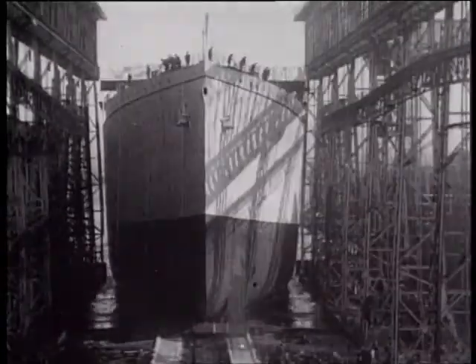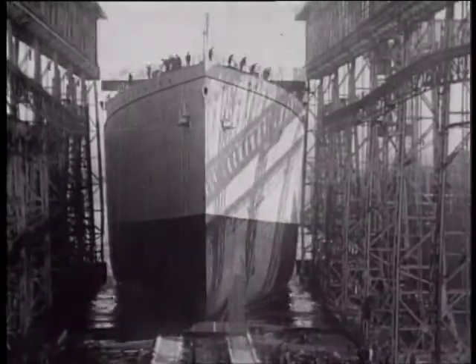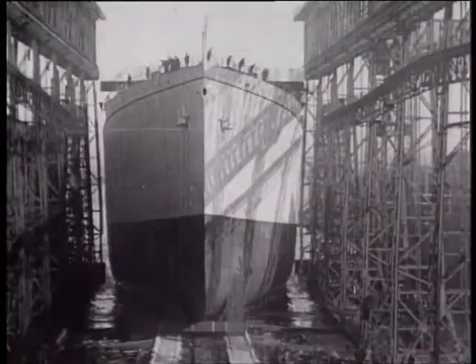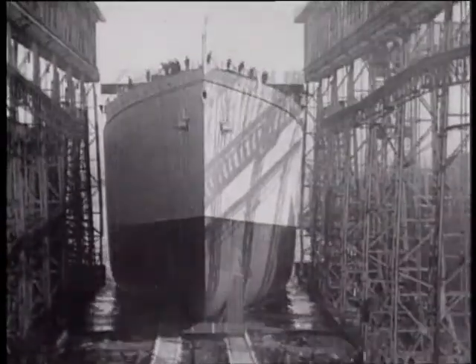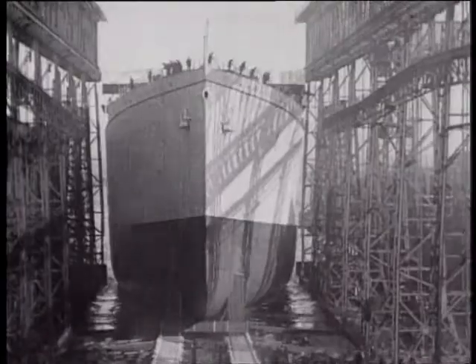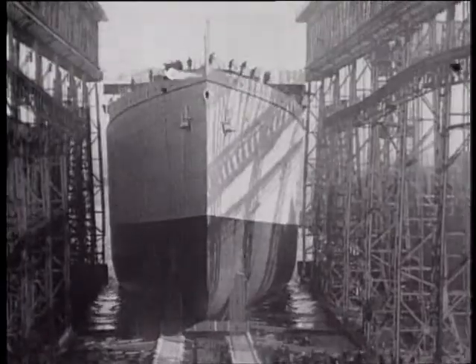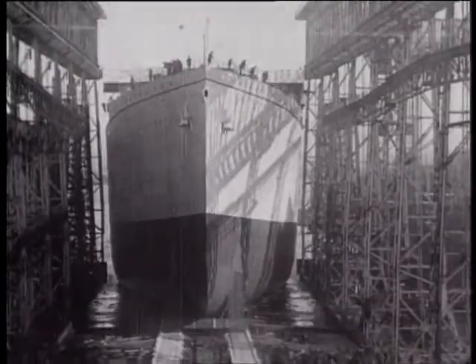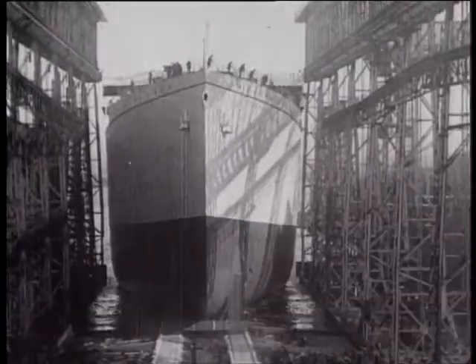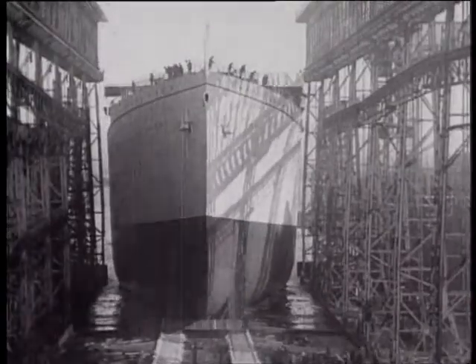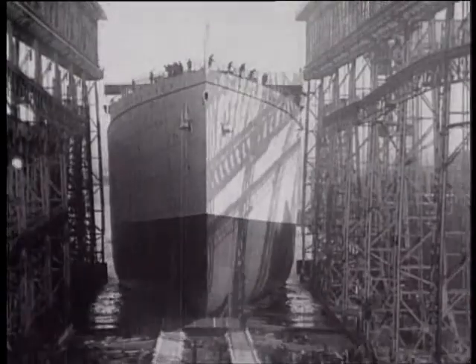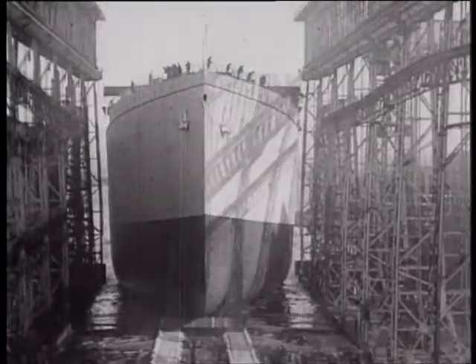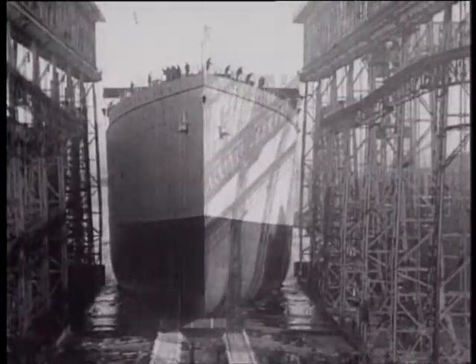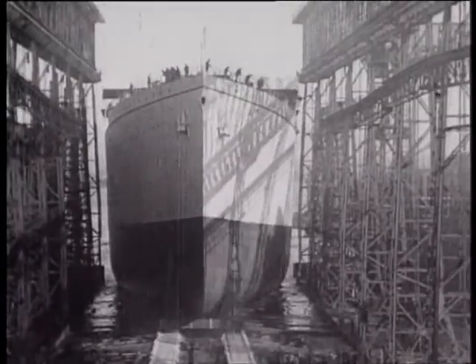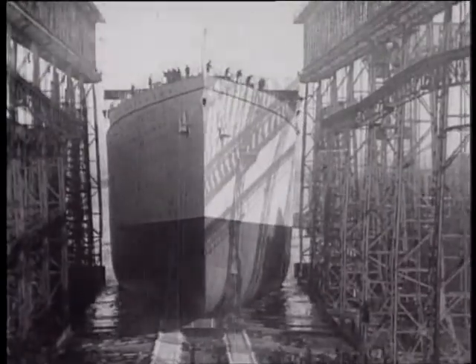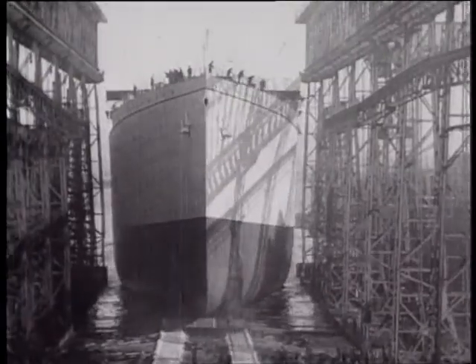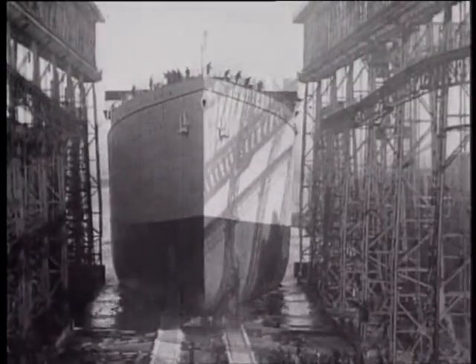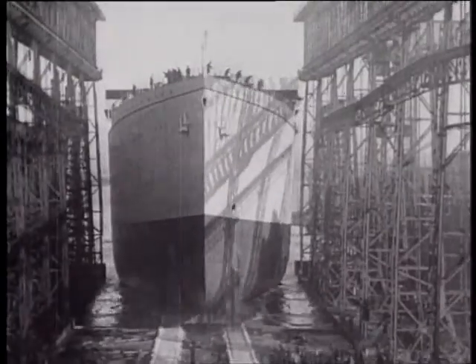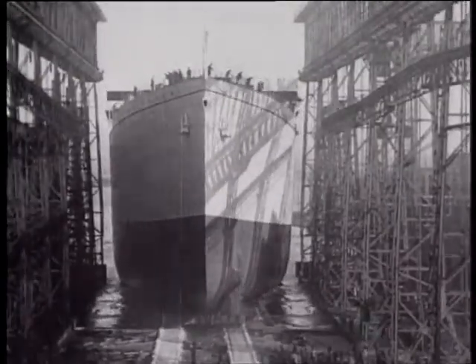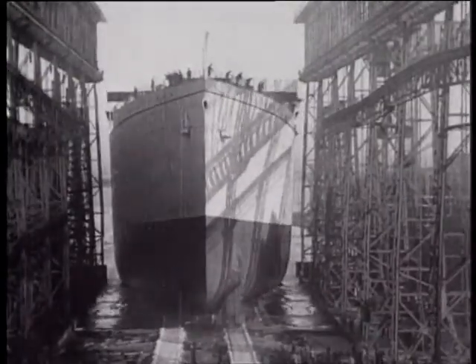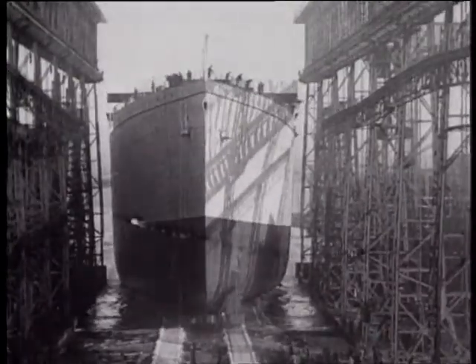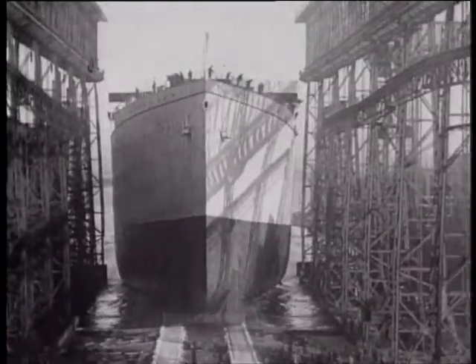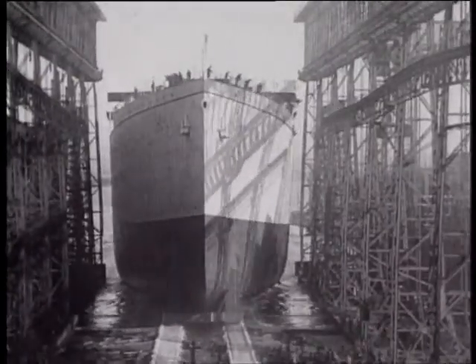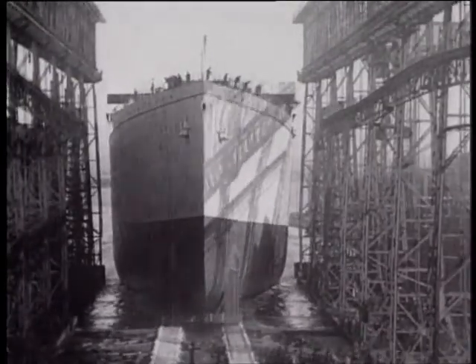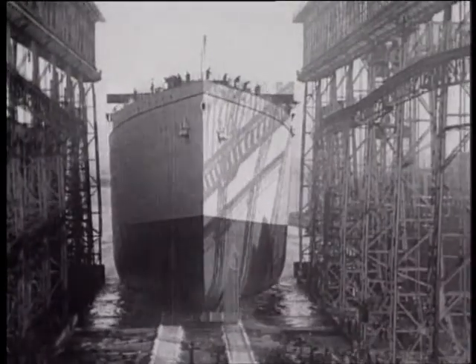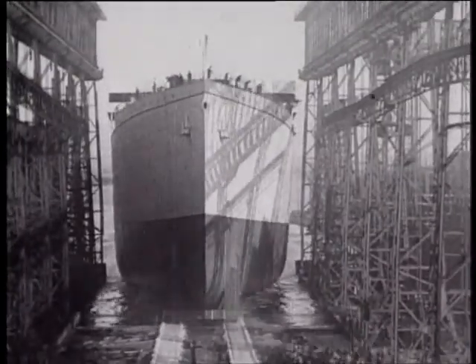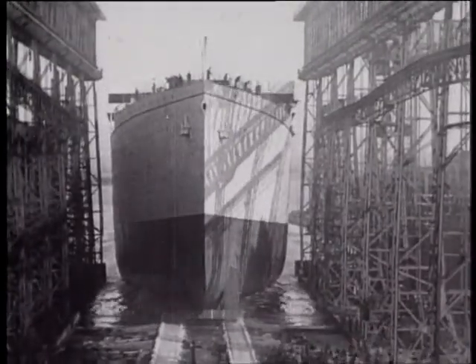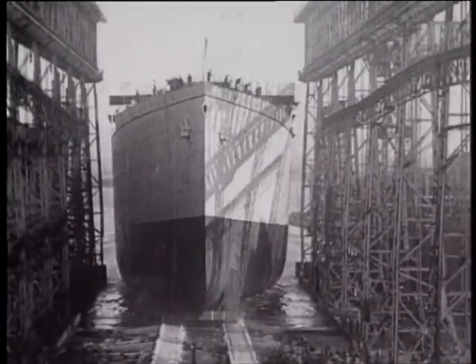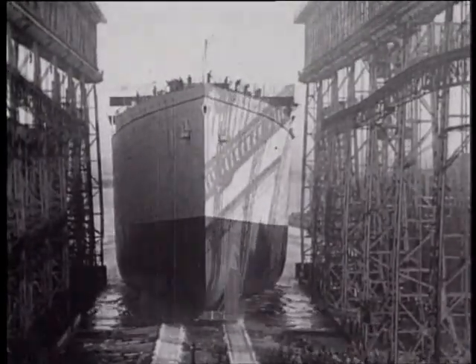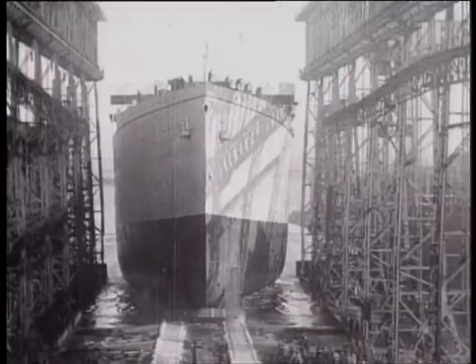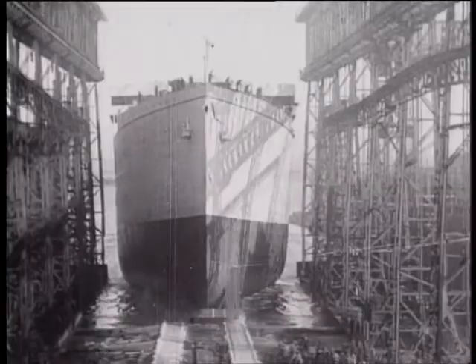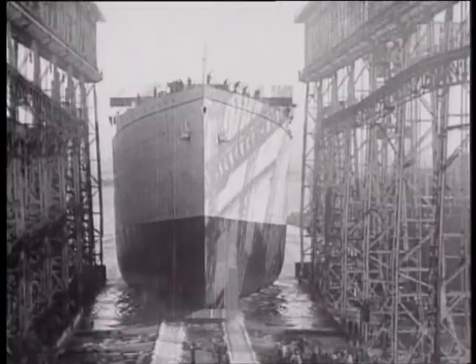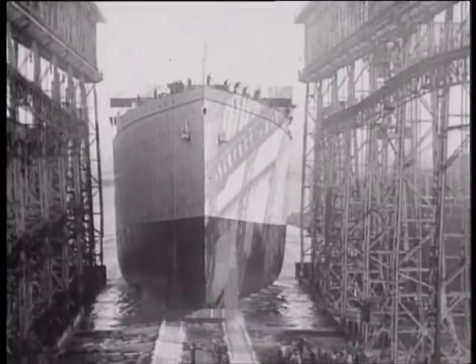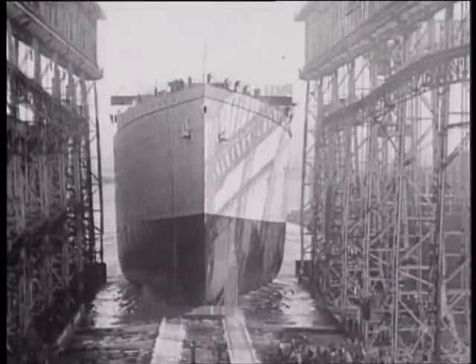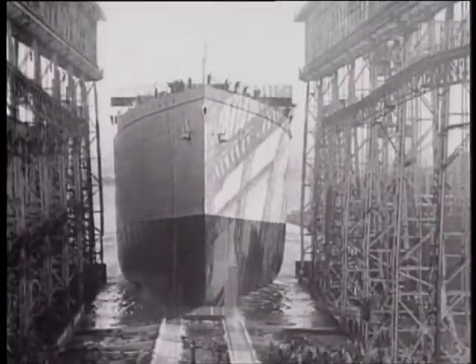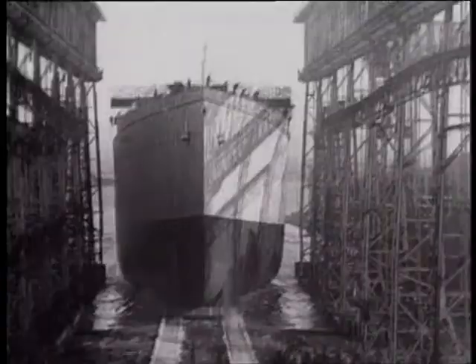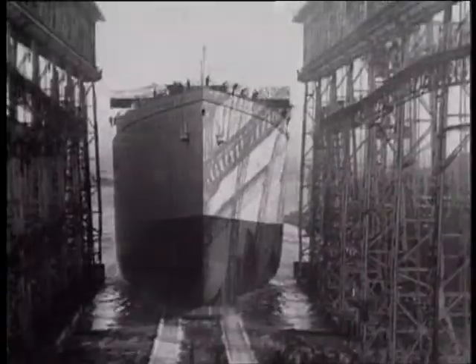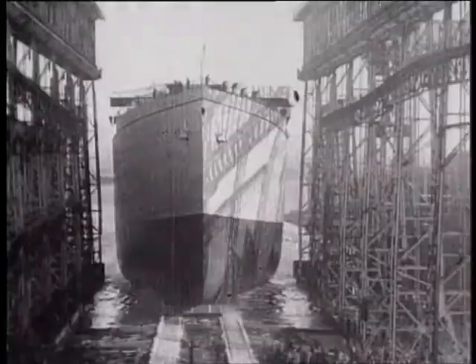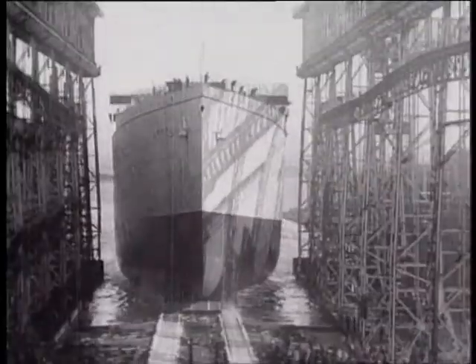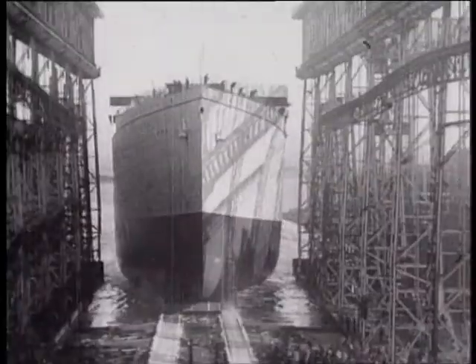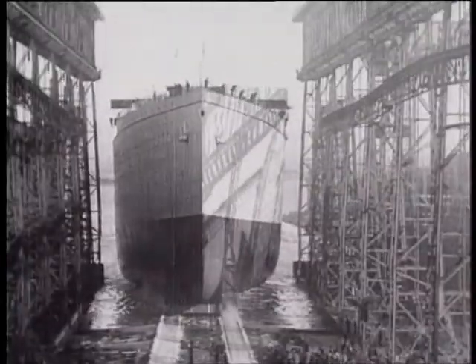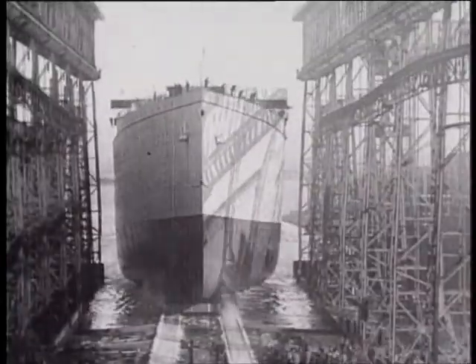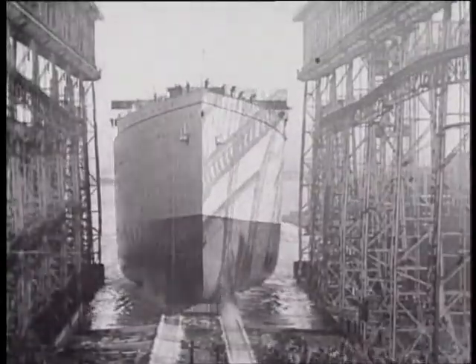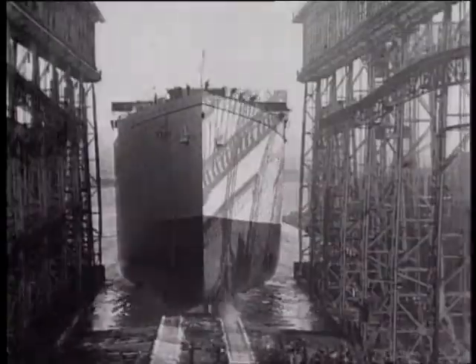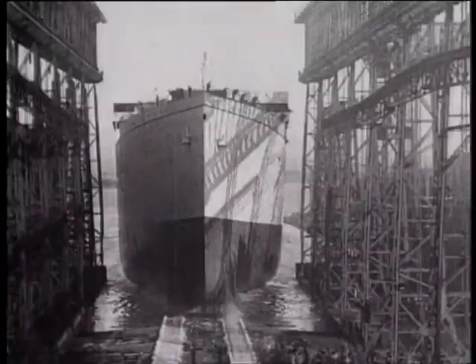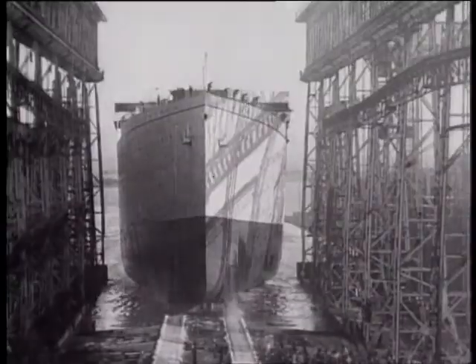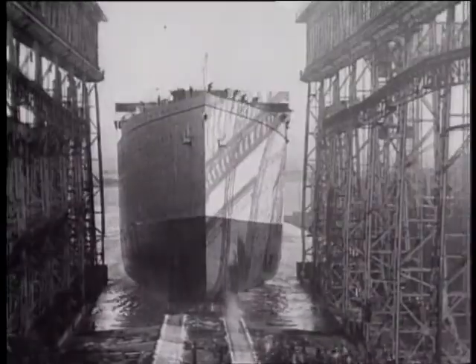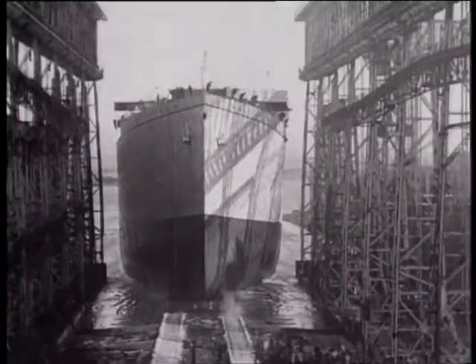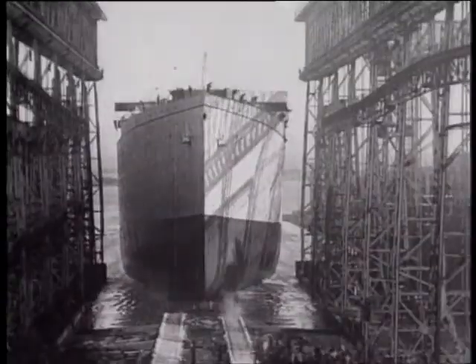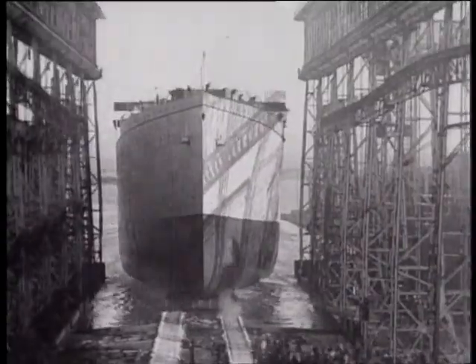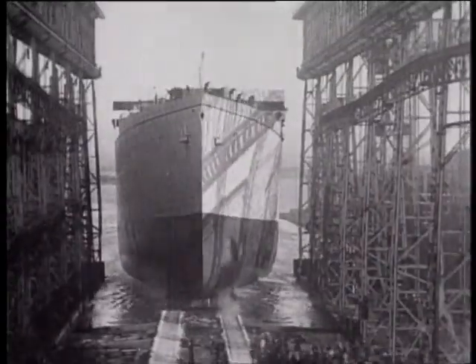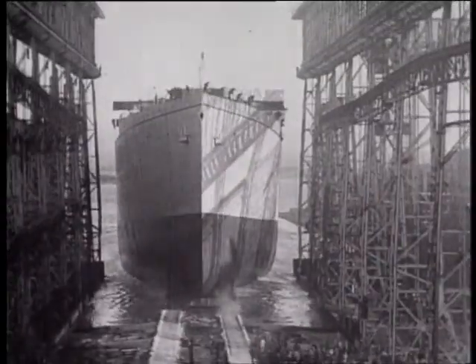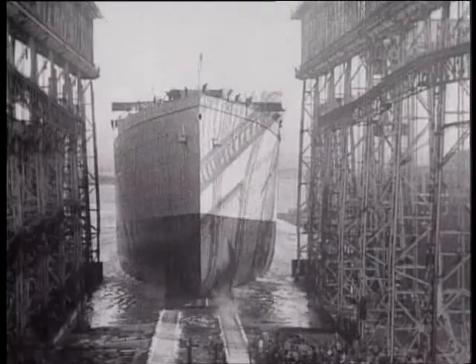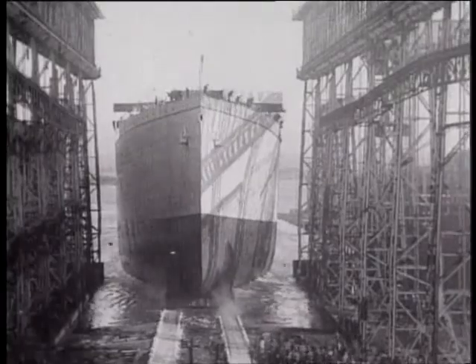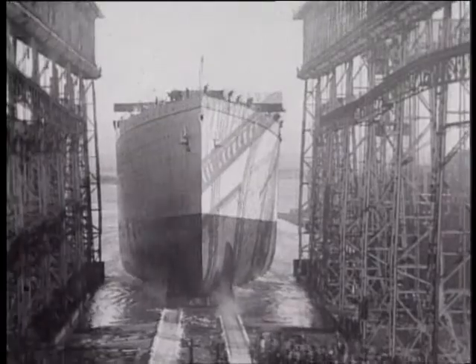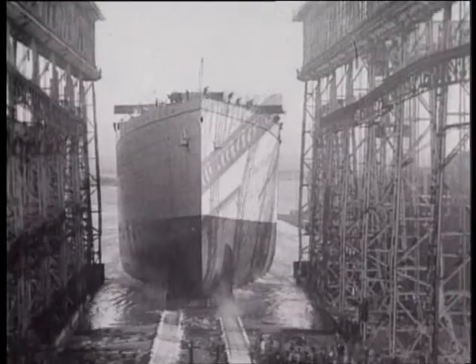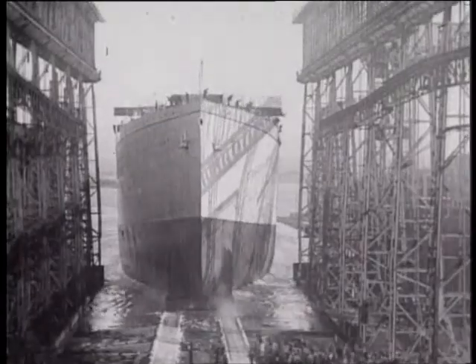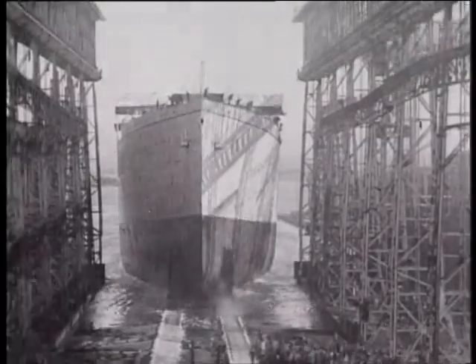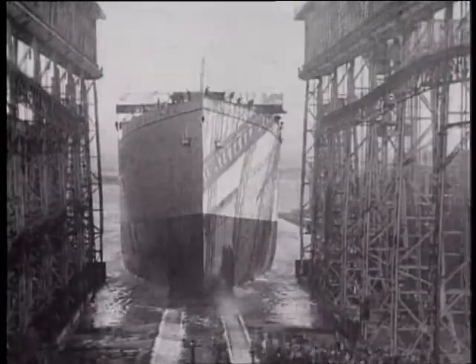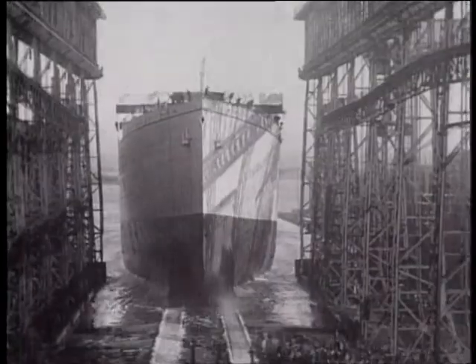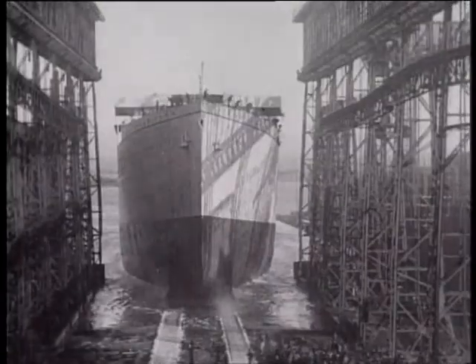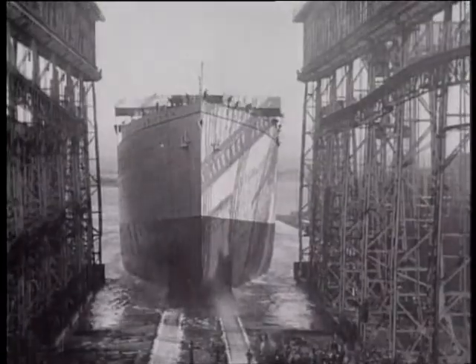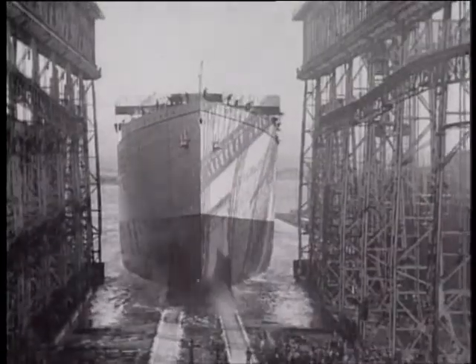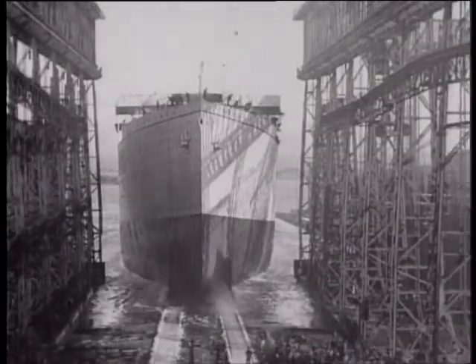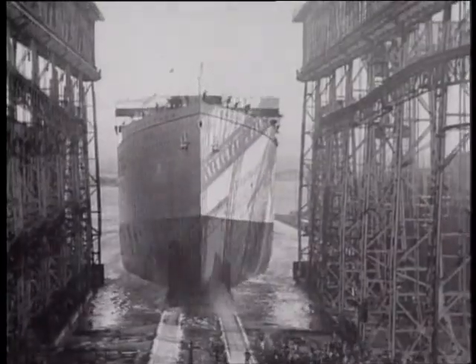If the cameraman had panned just slightly to the left, he would have glimpsed the Titanic in the throes of construction.